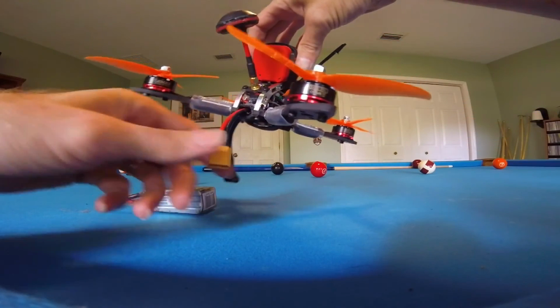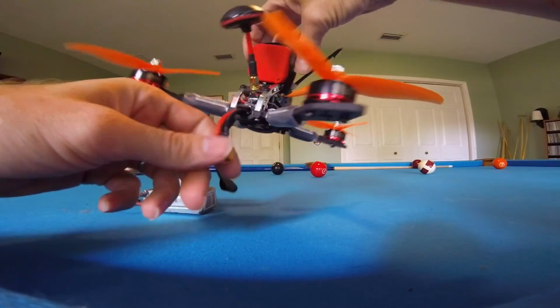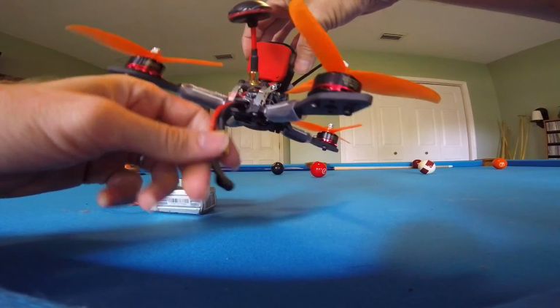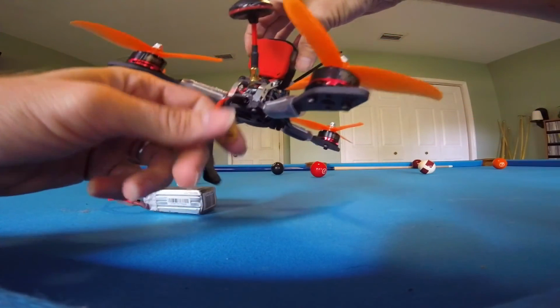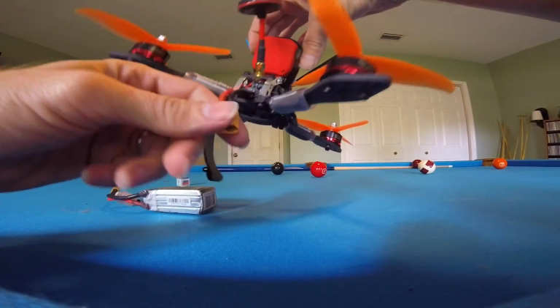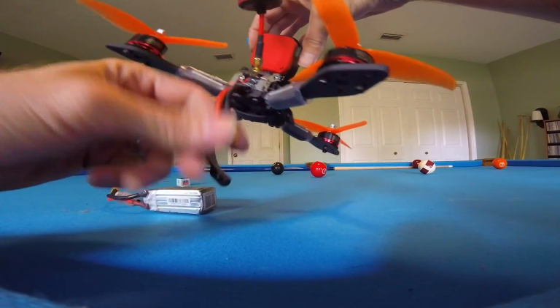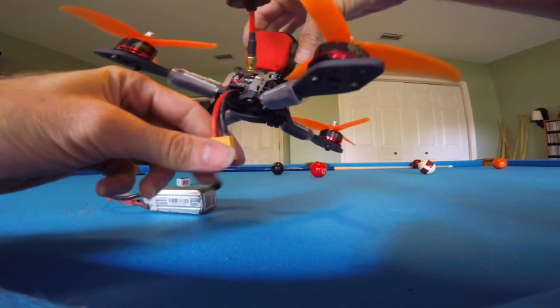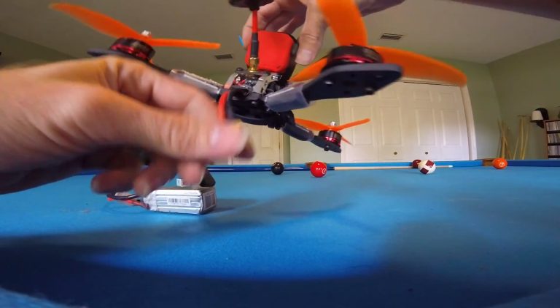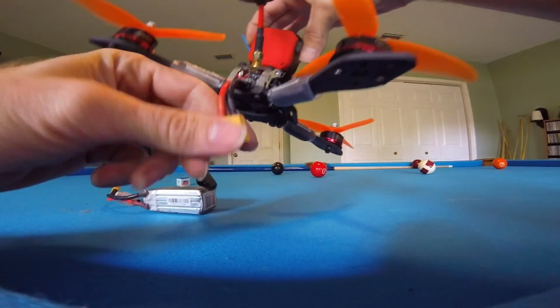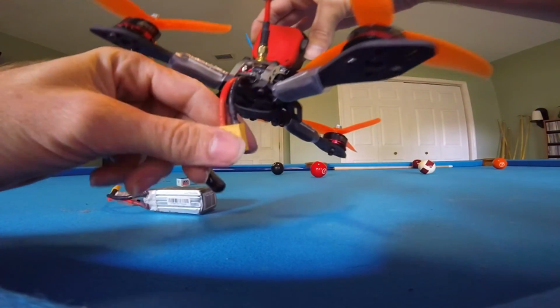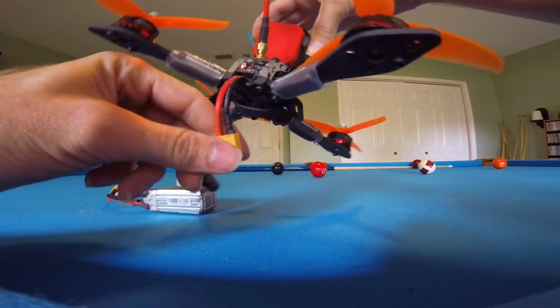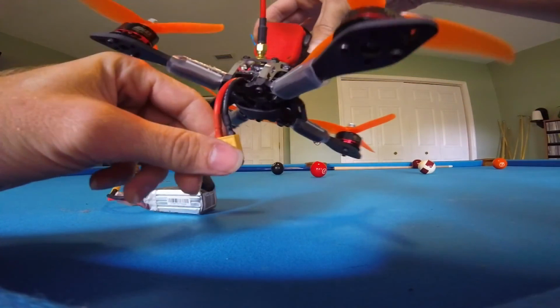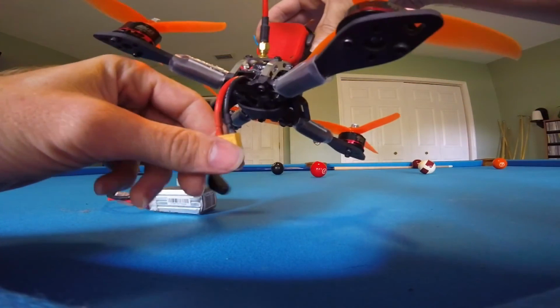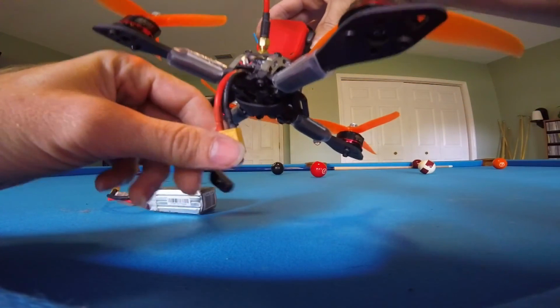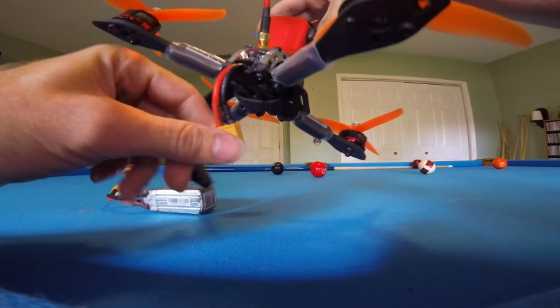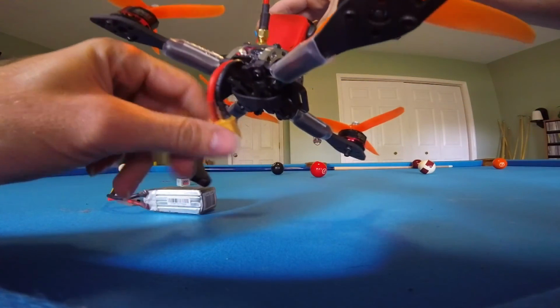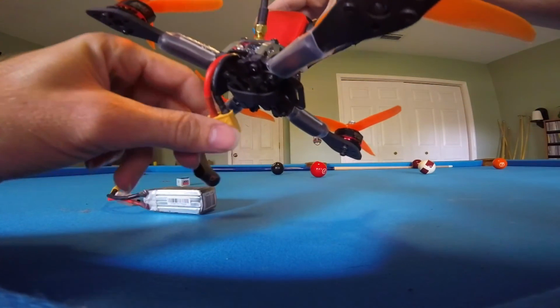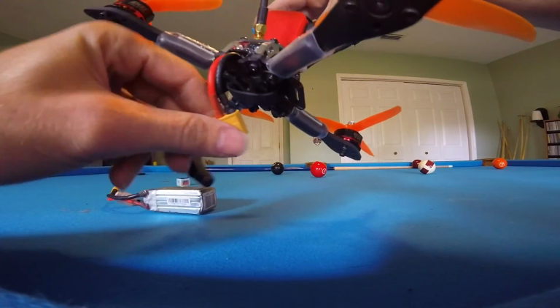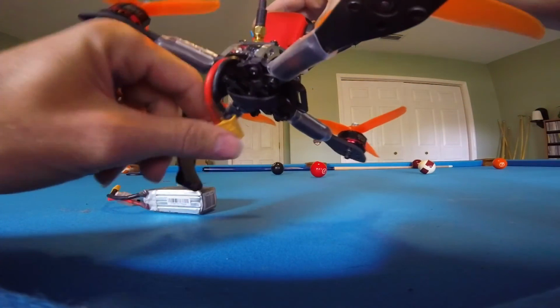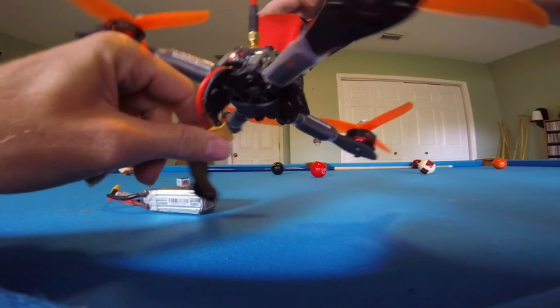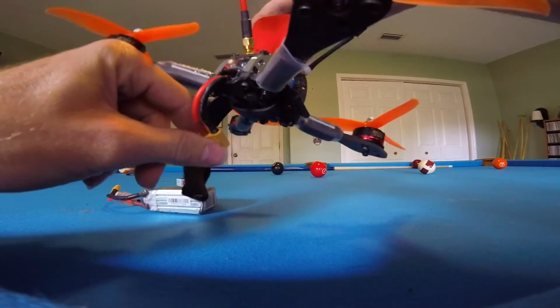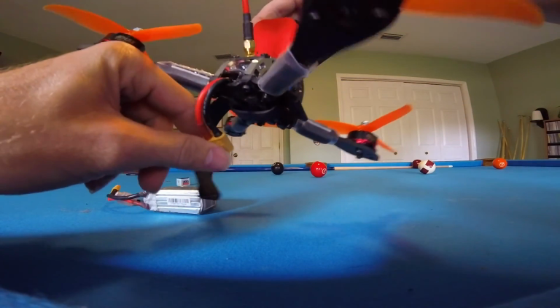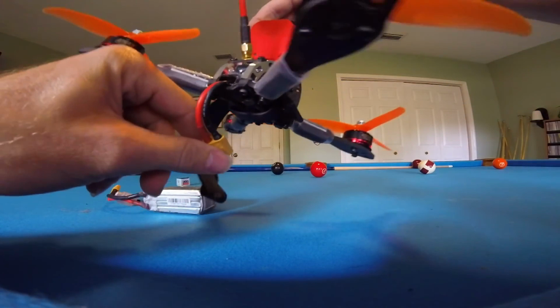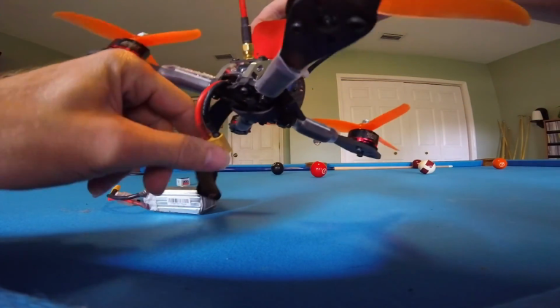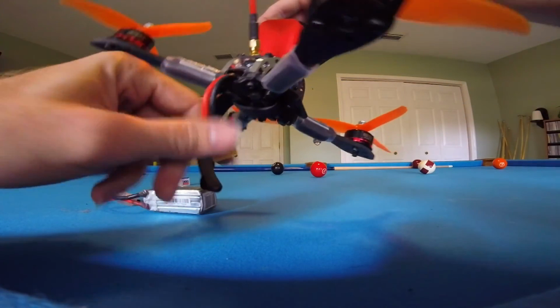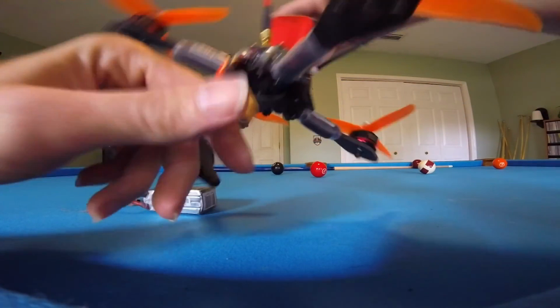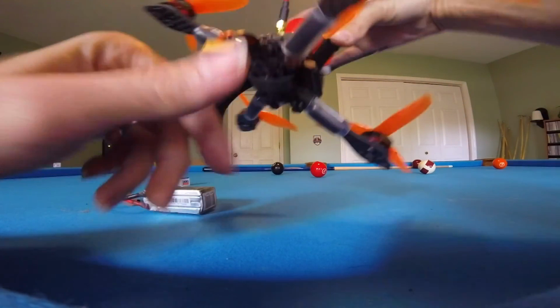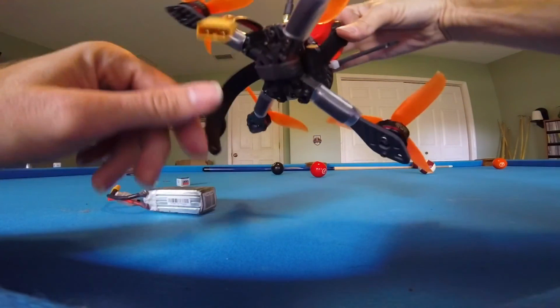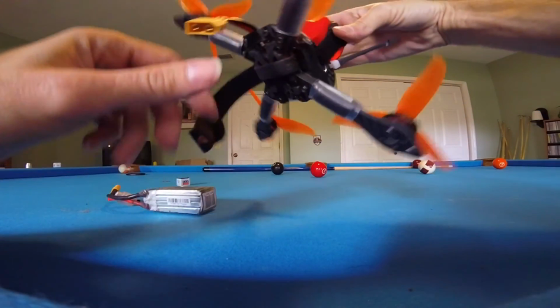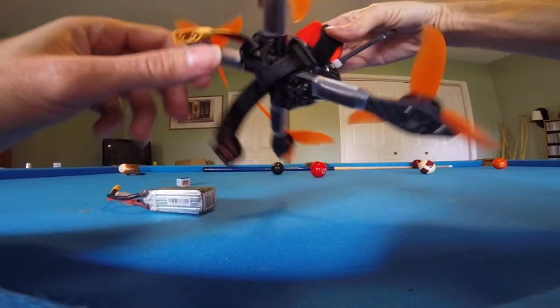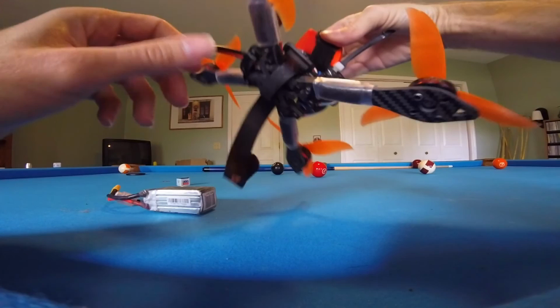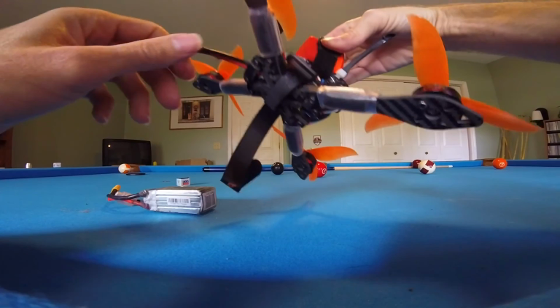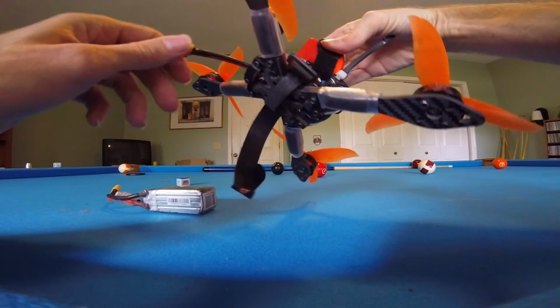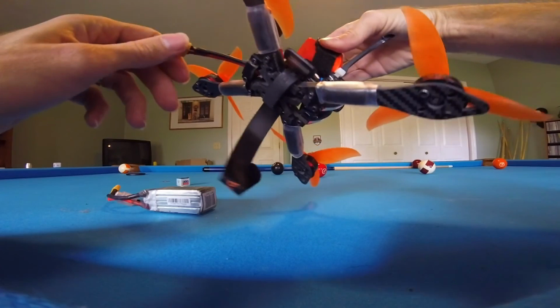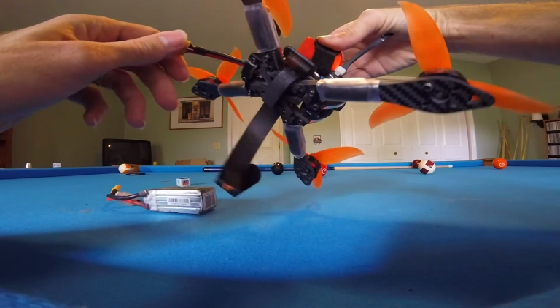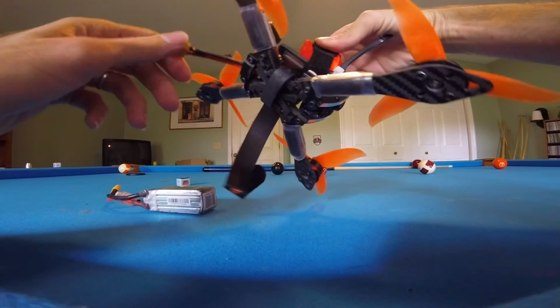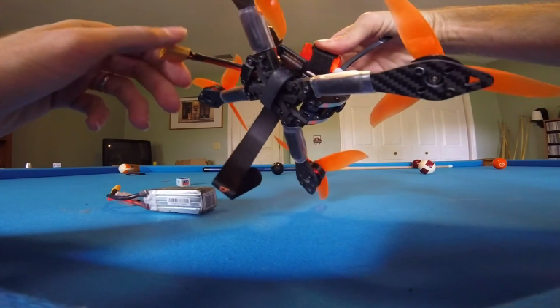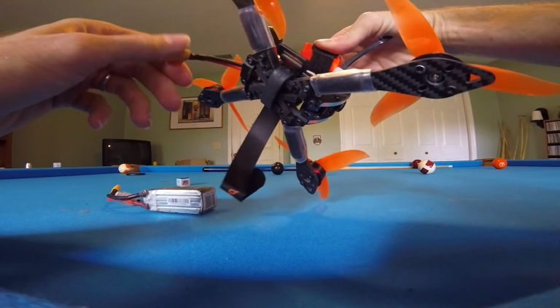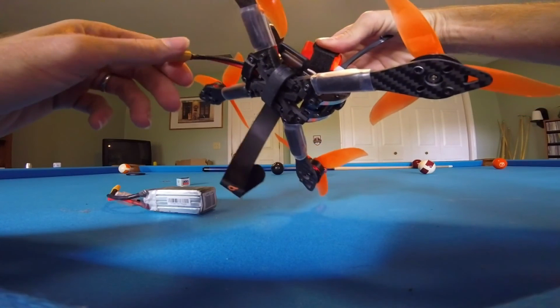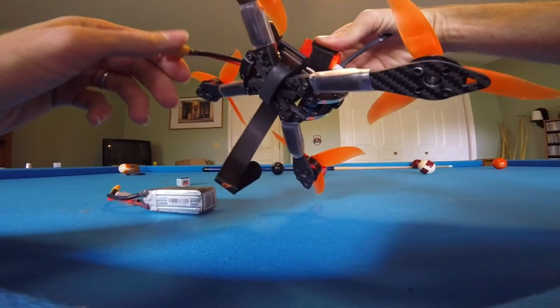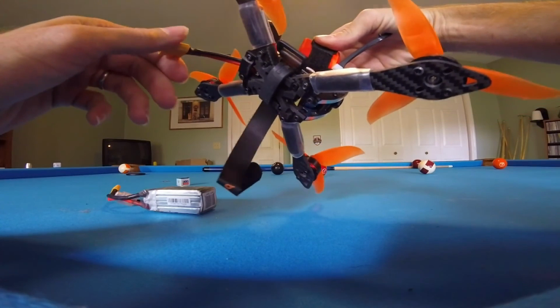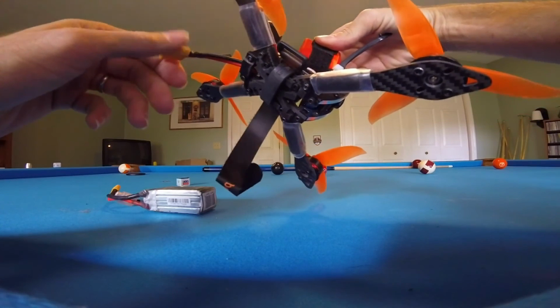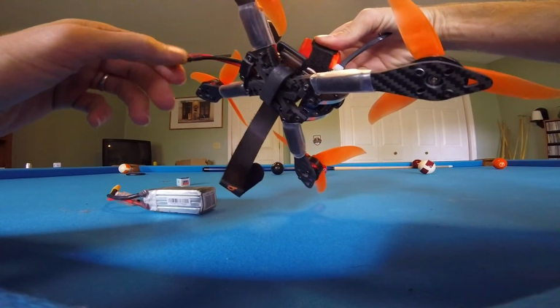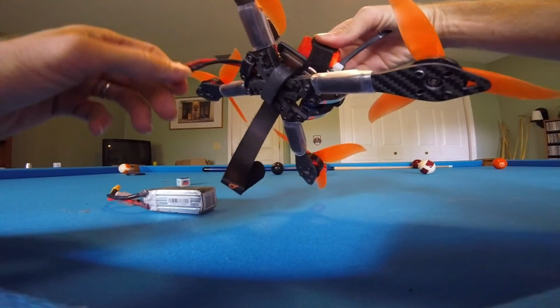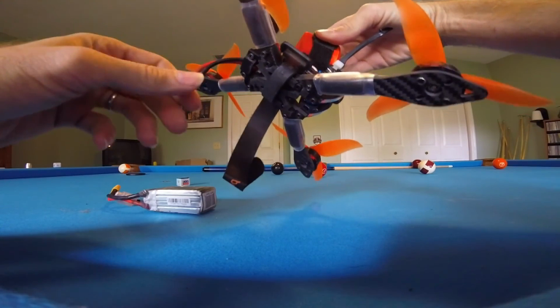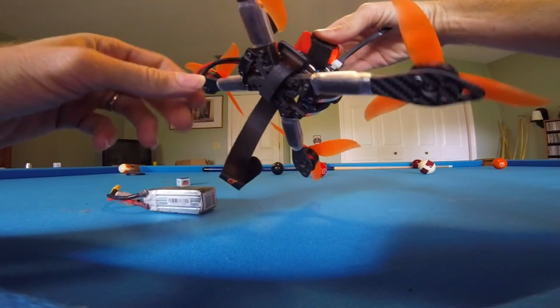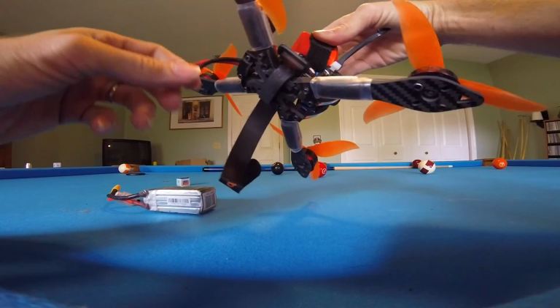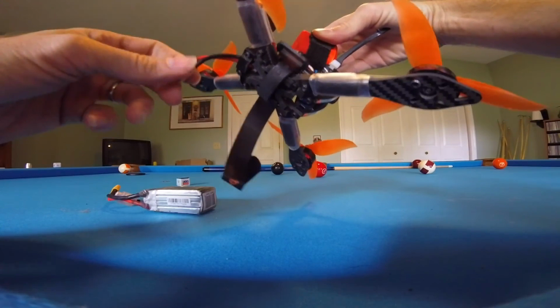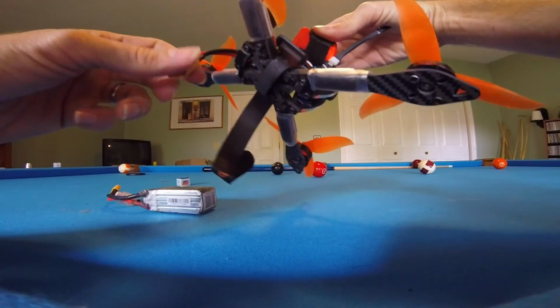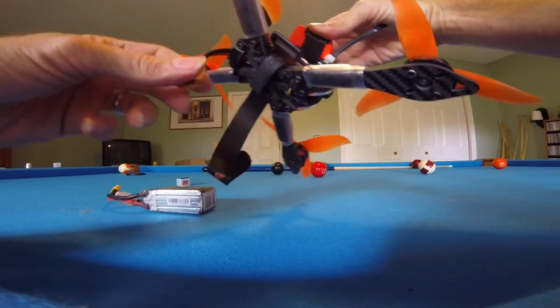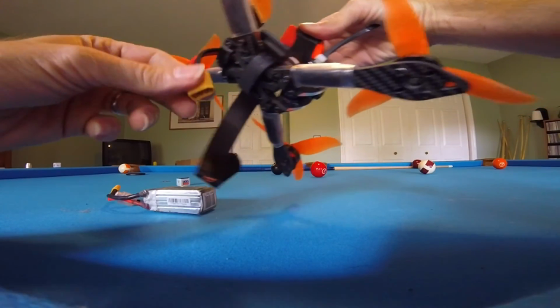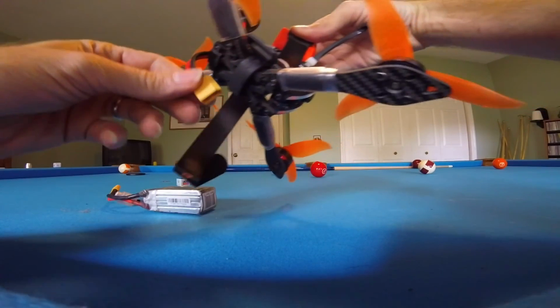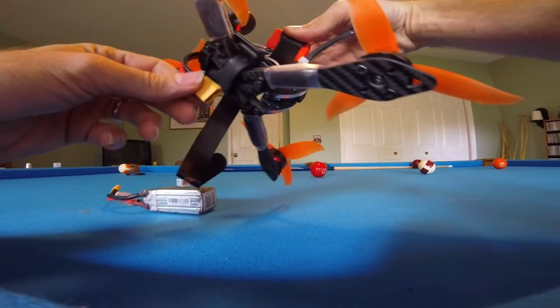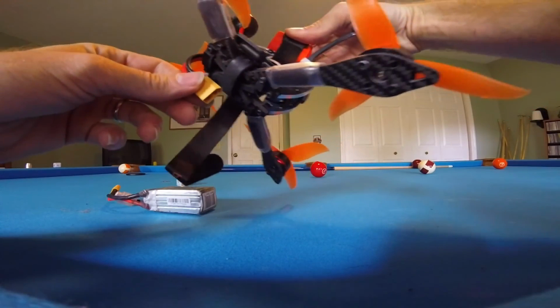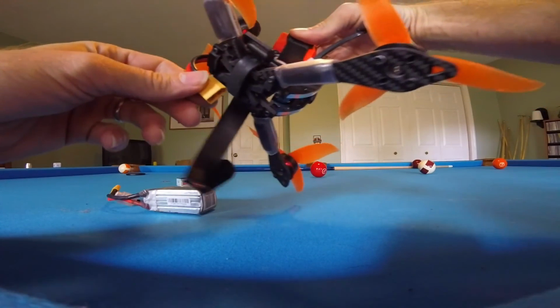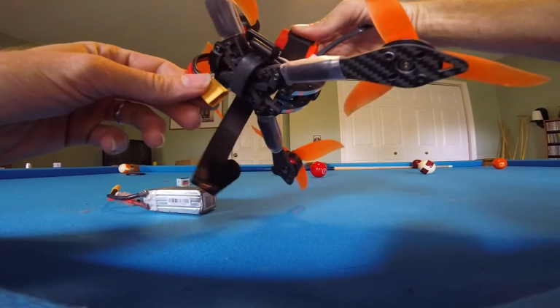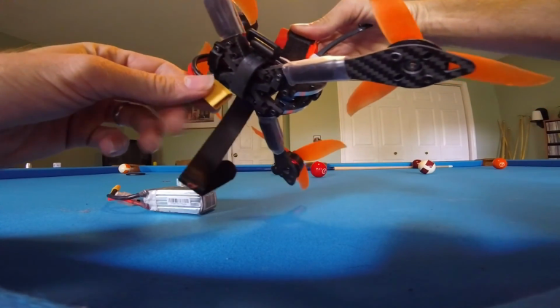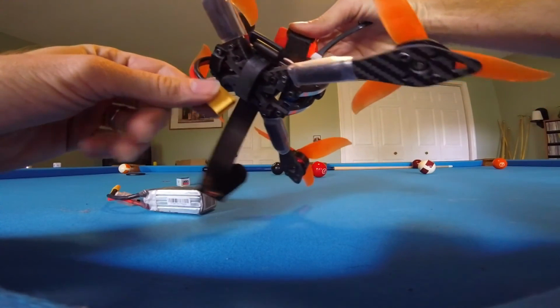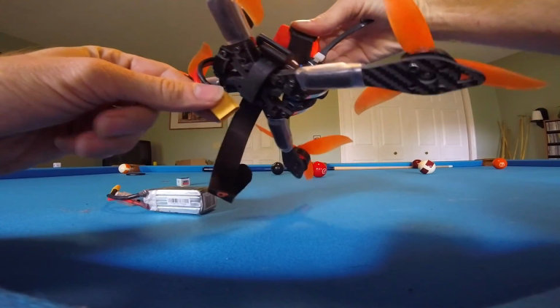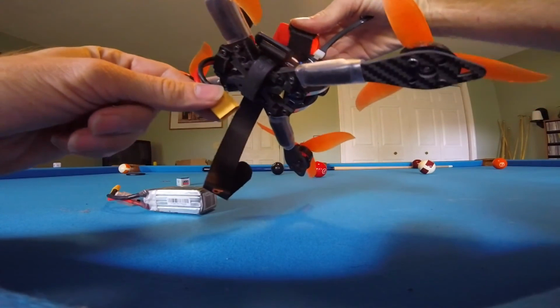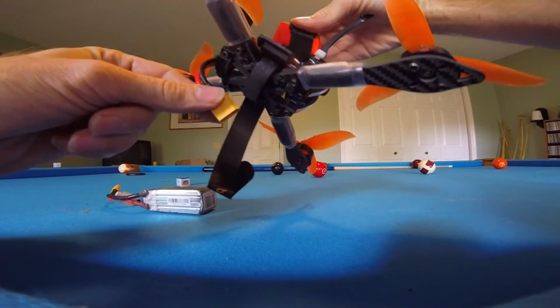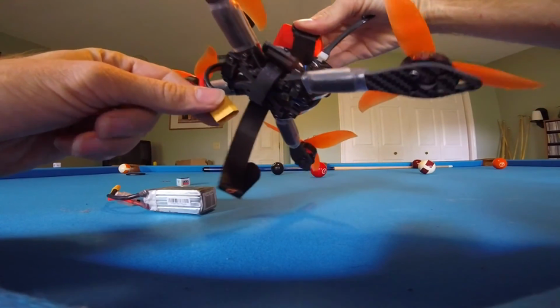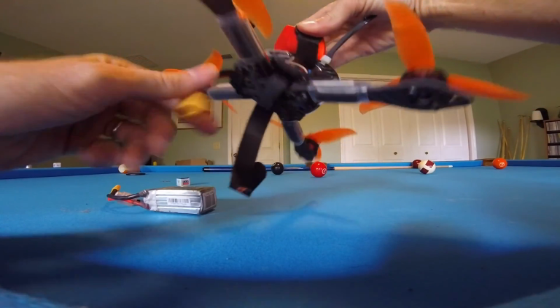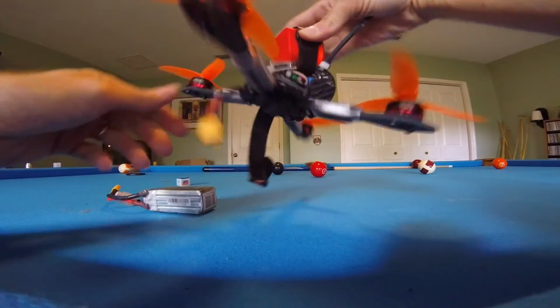So this is how I do all my bottom-mount battery quads. Just like that.